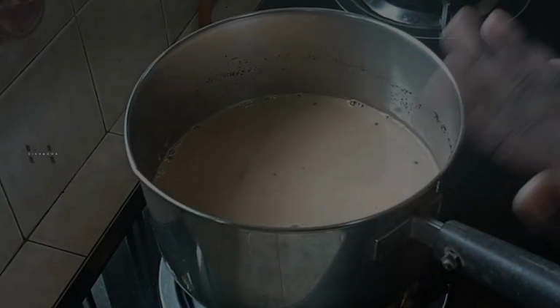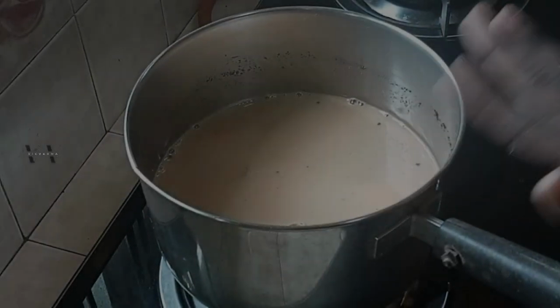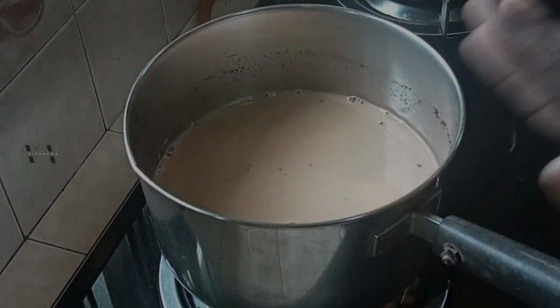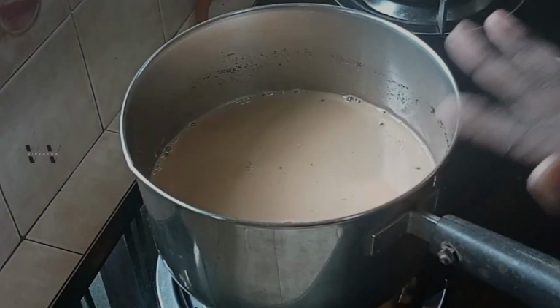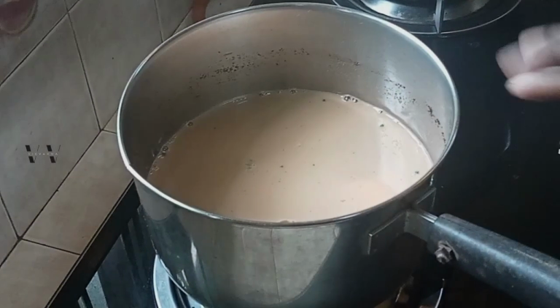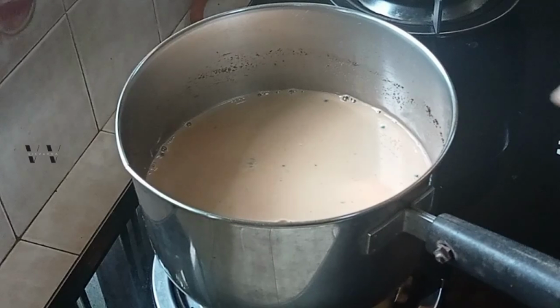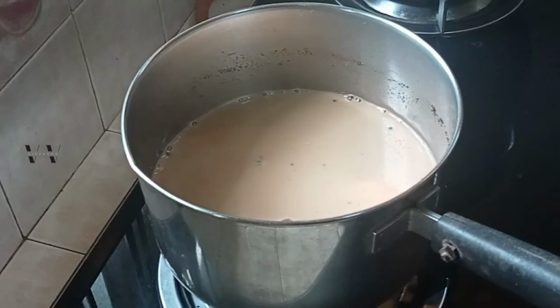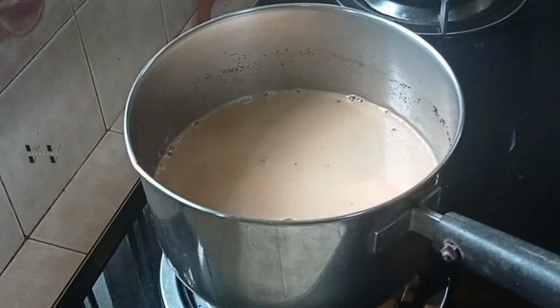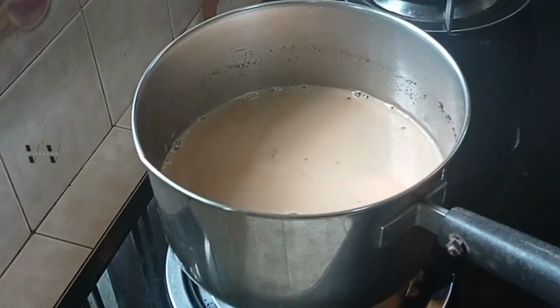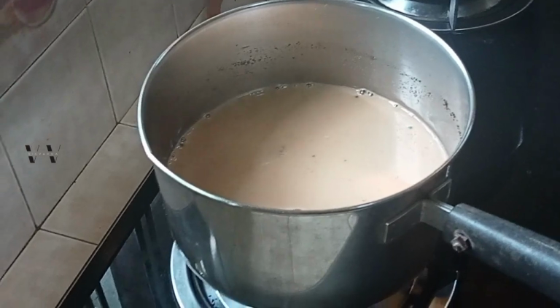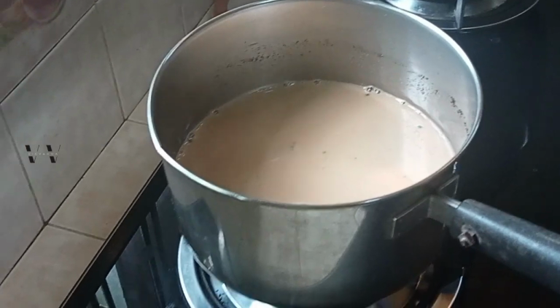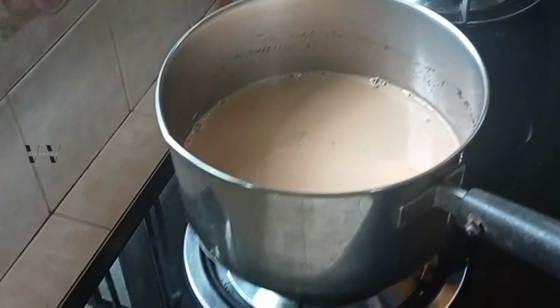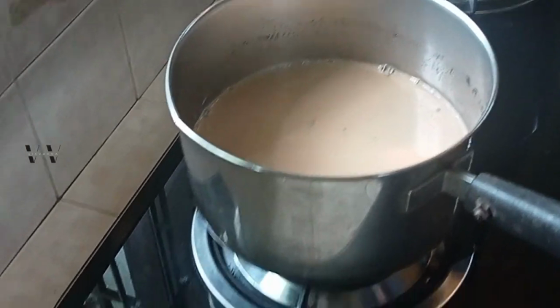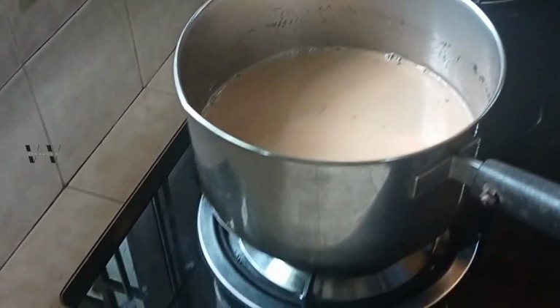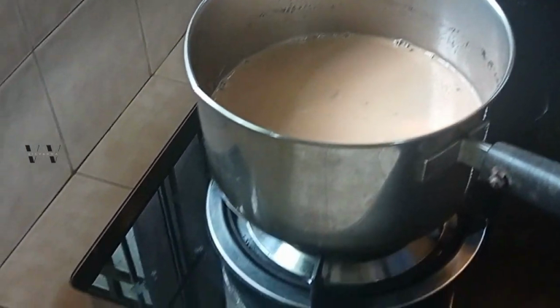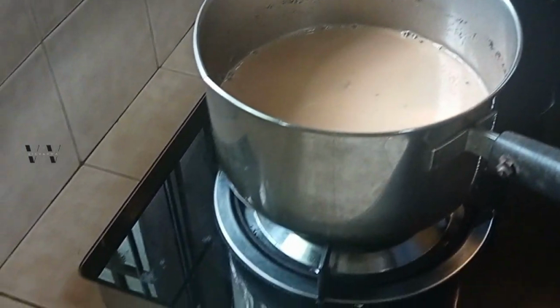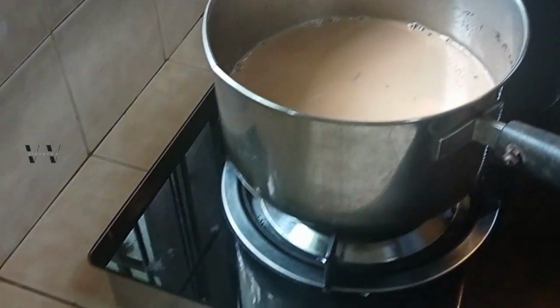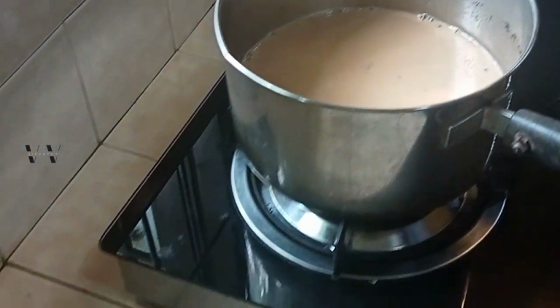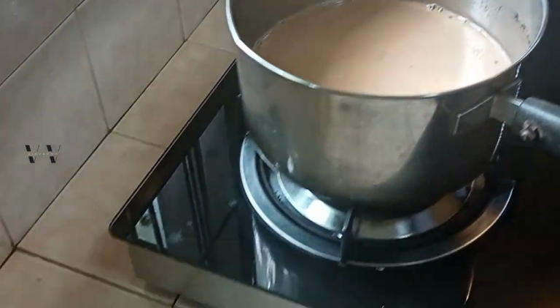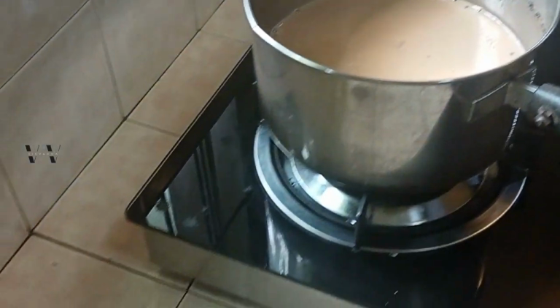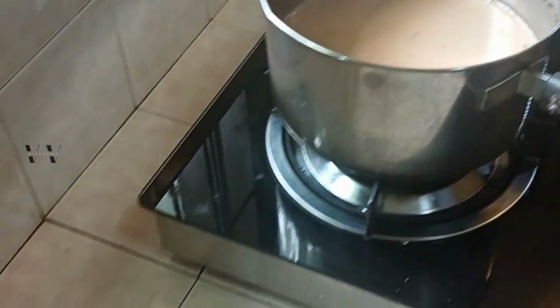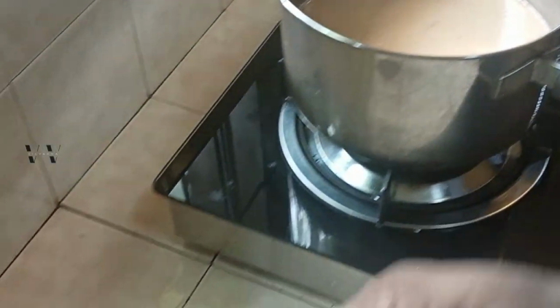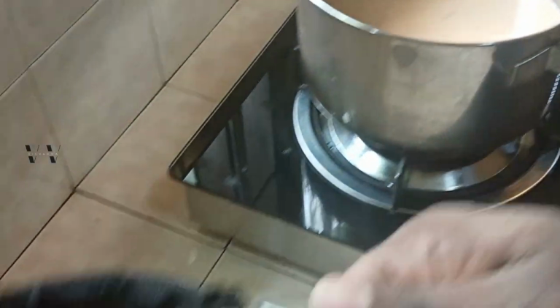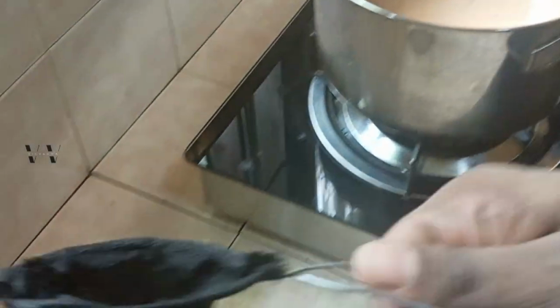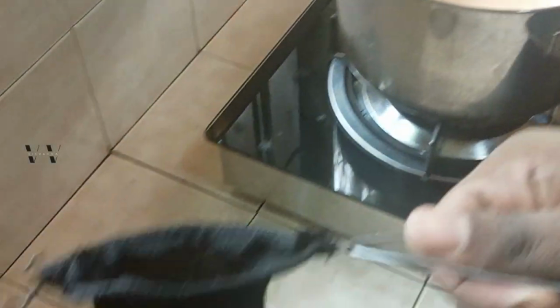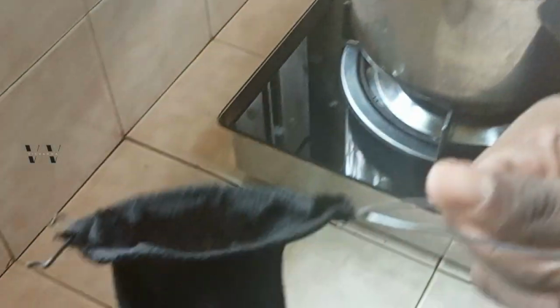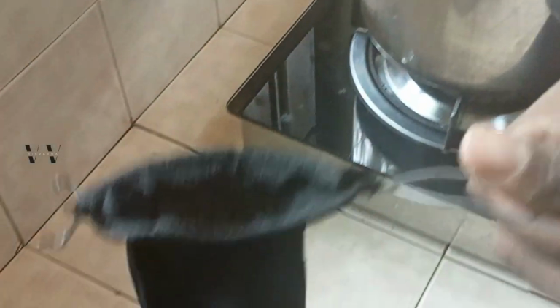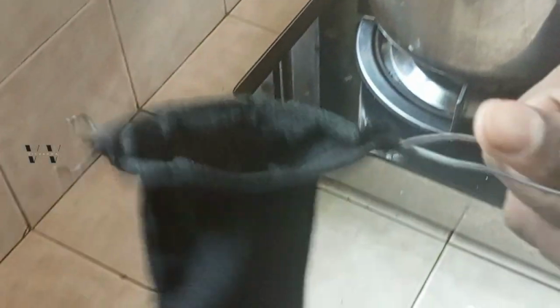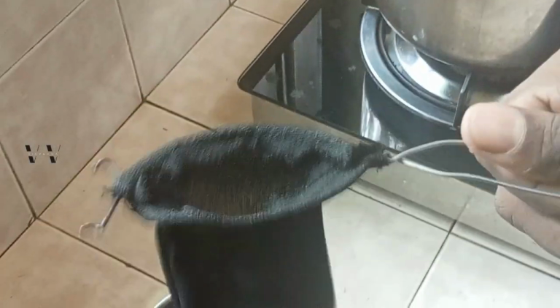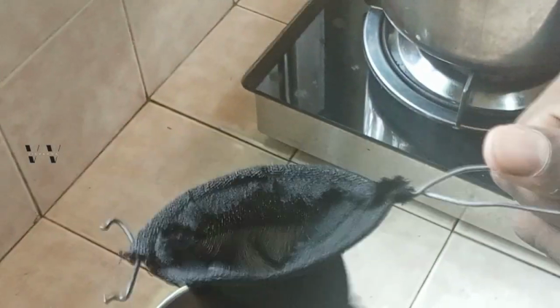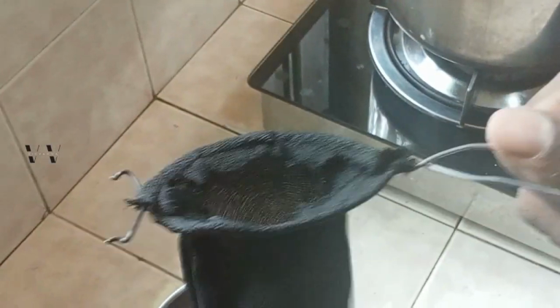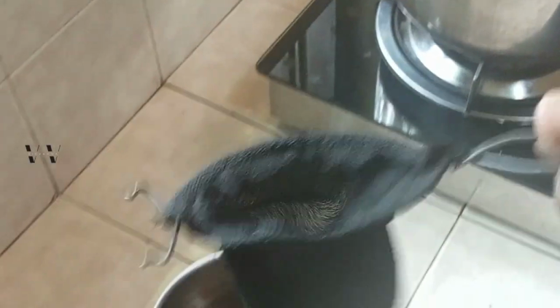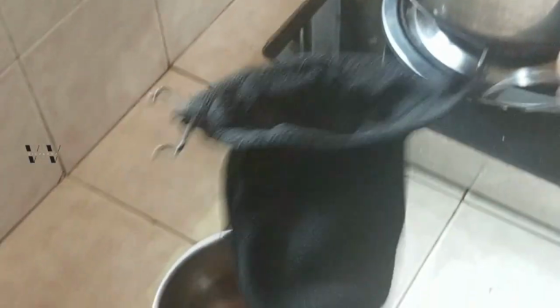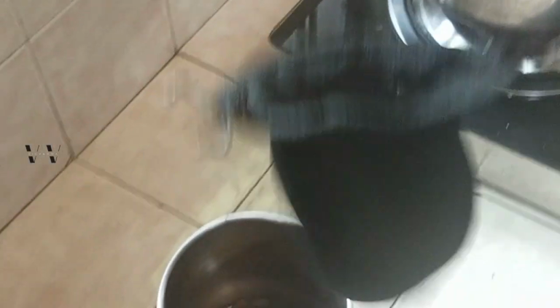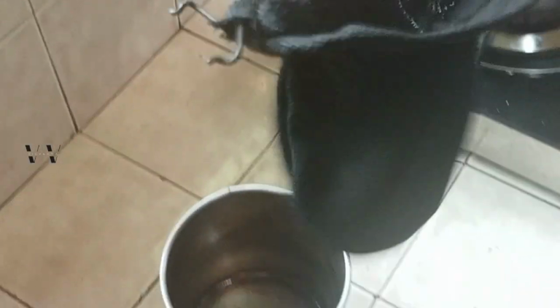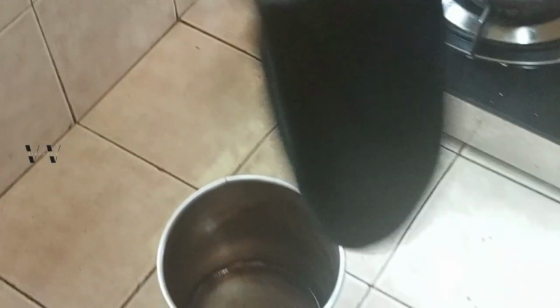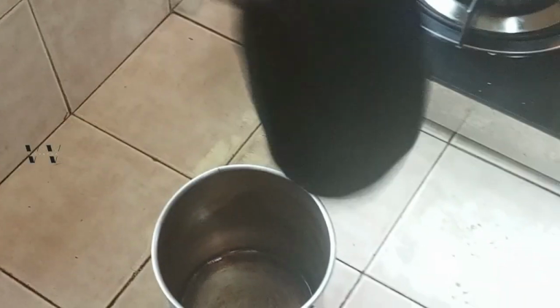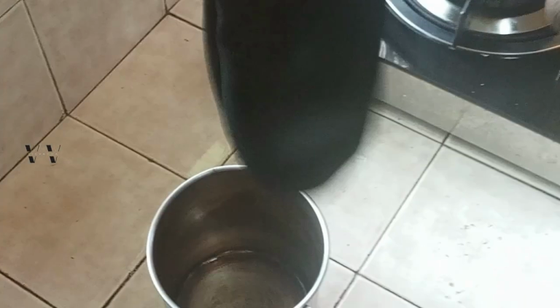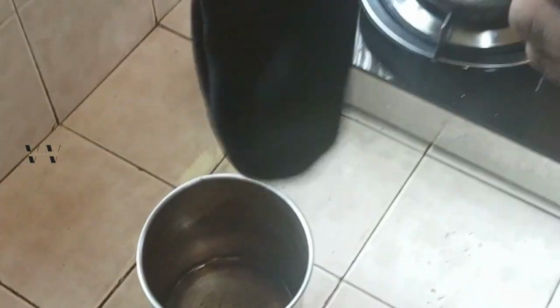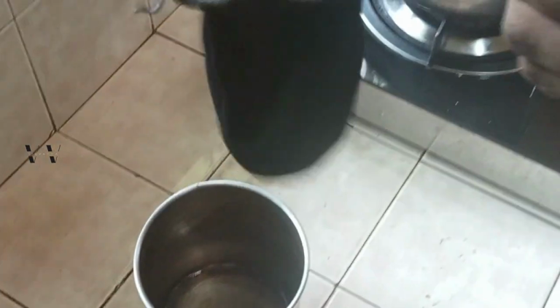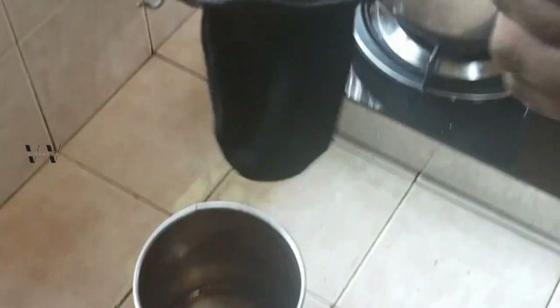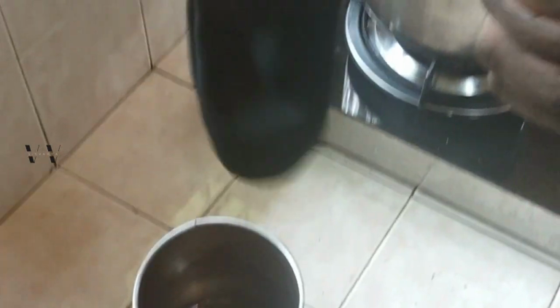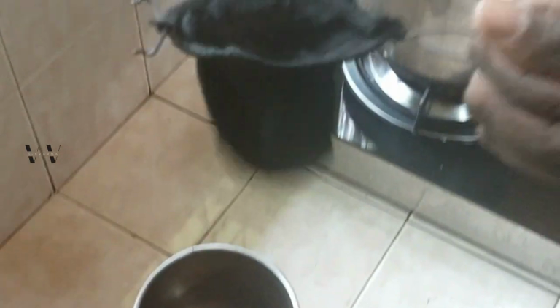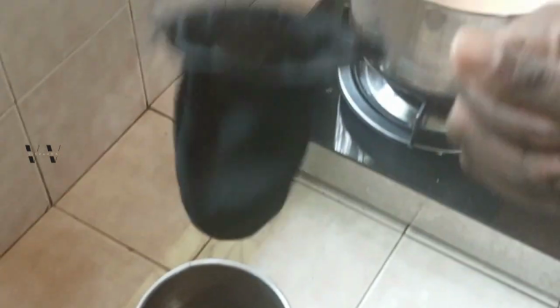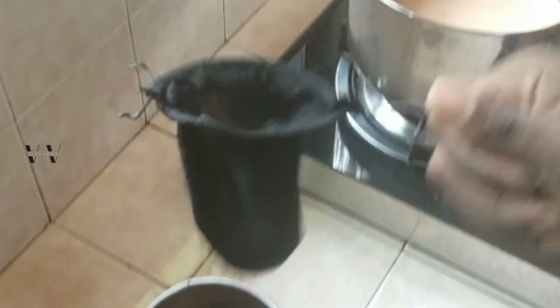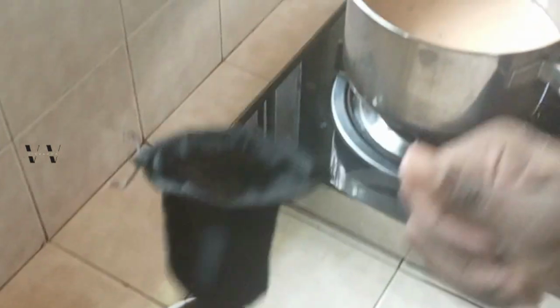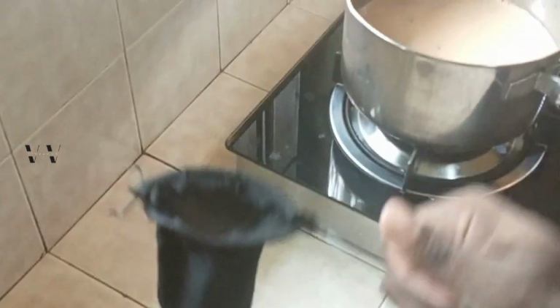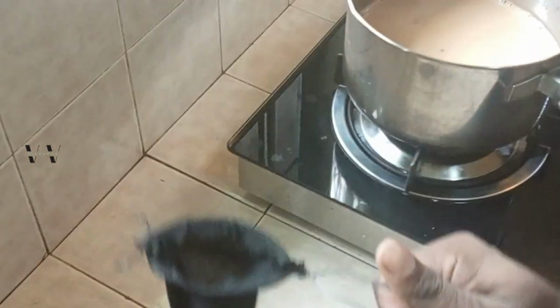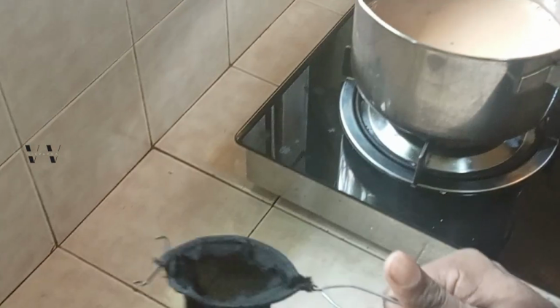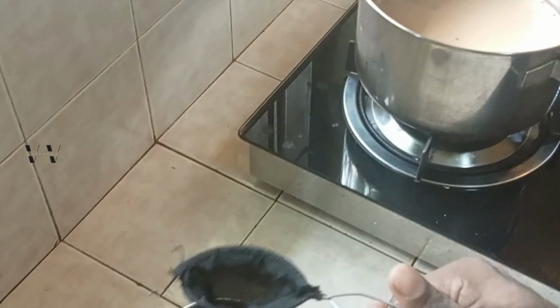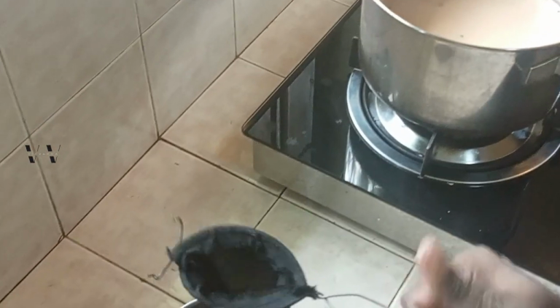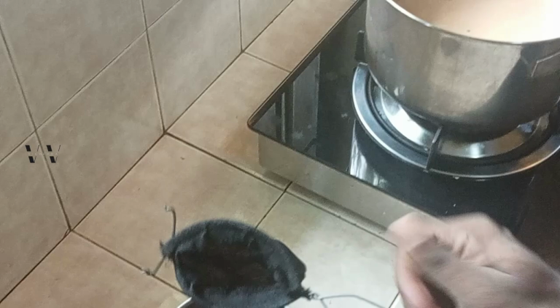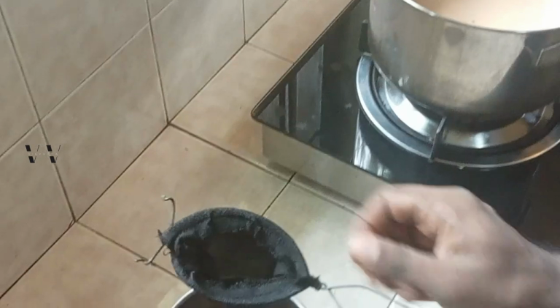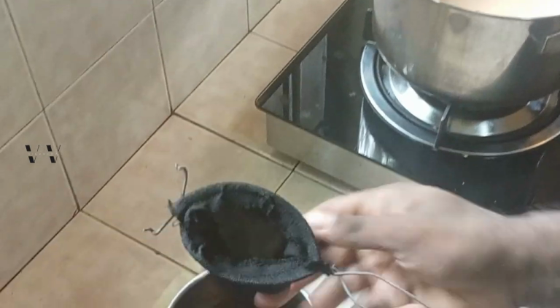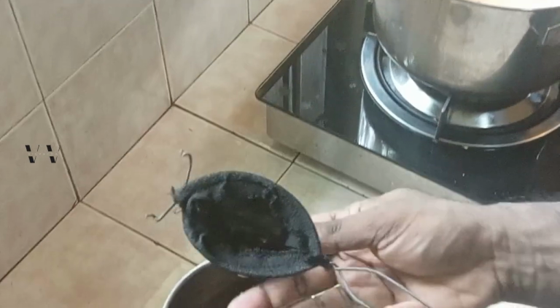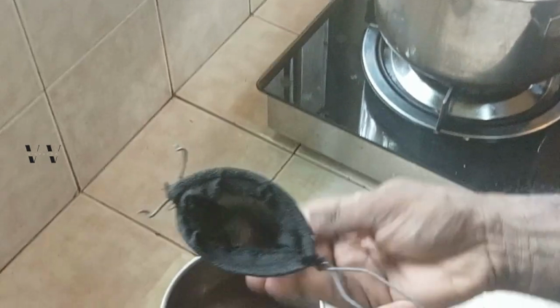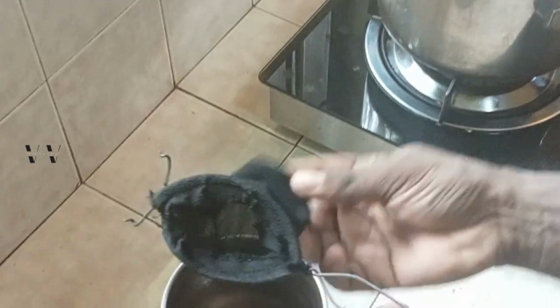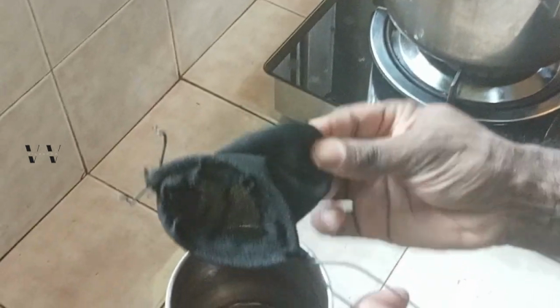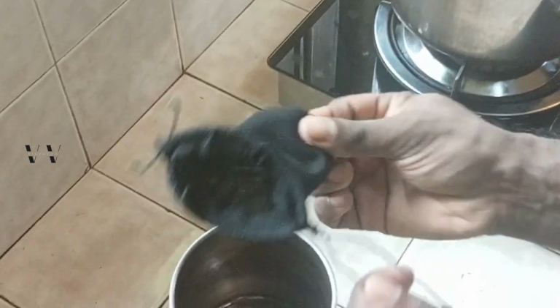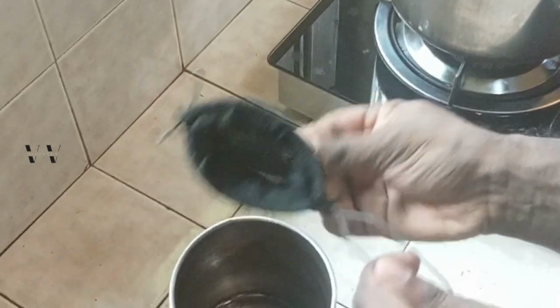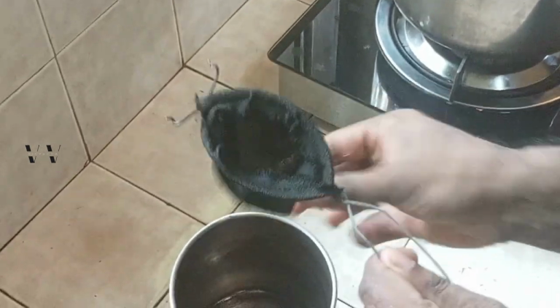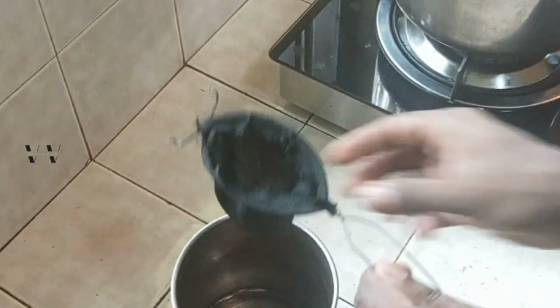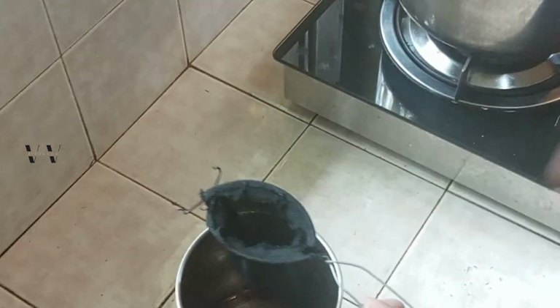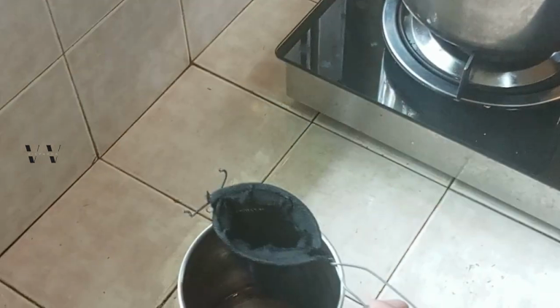Now let's strain this. This is a very old kind of a filter — a strainer. Now let's strain it.